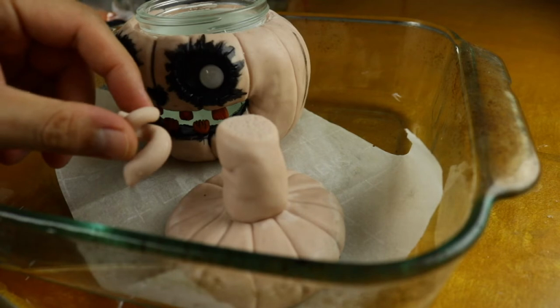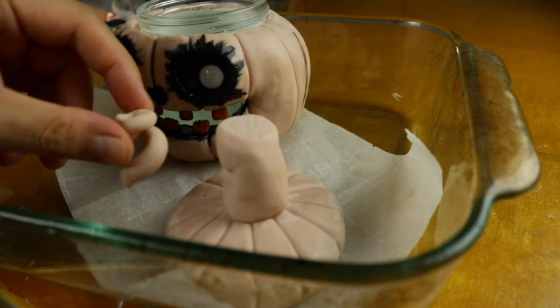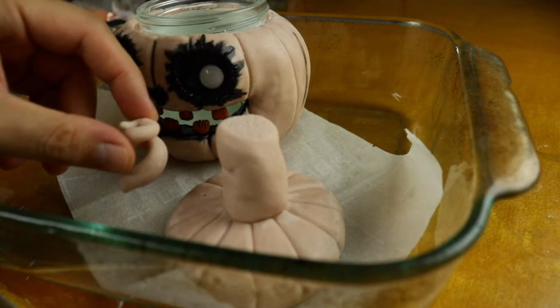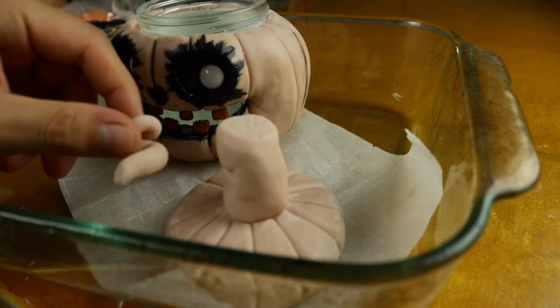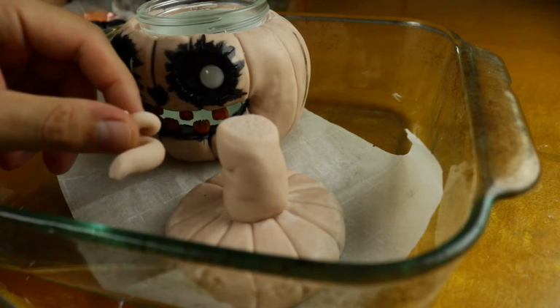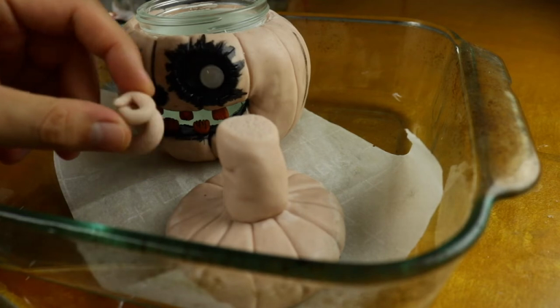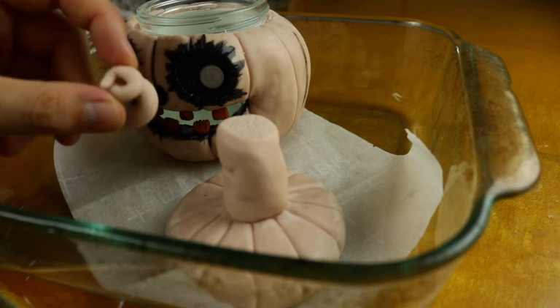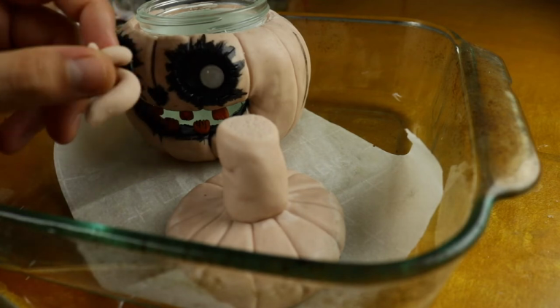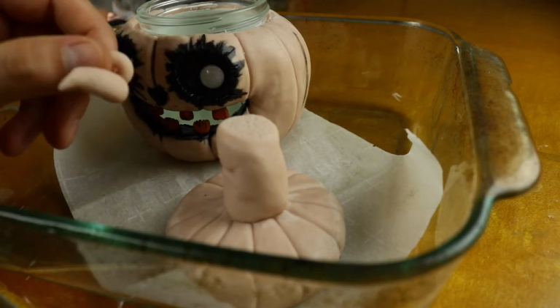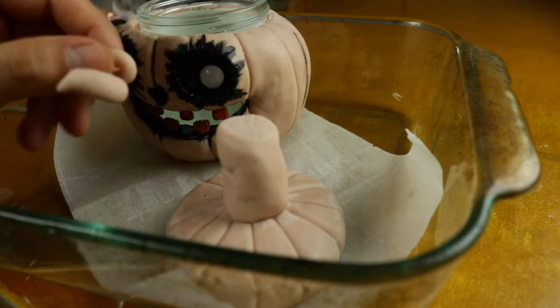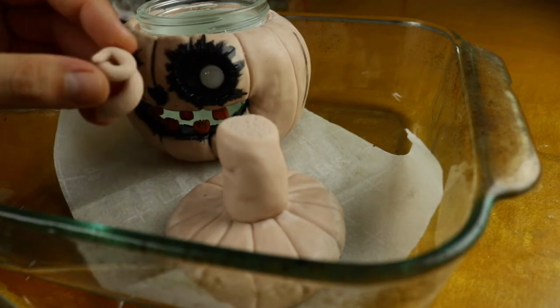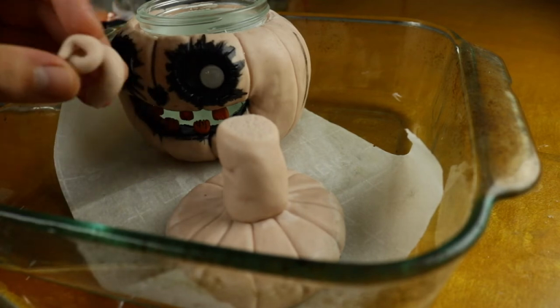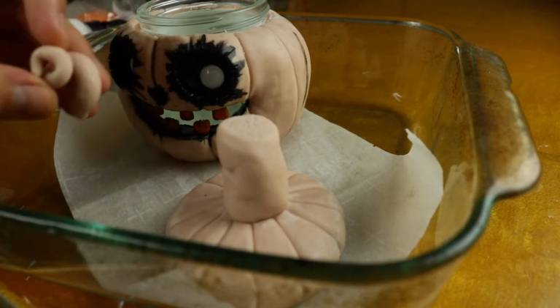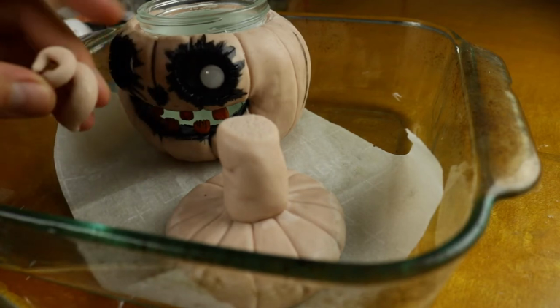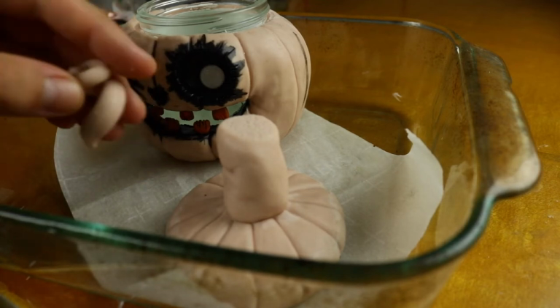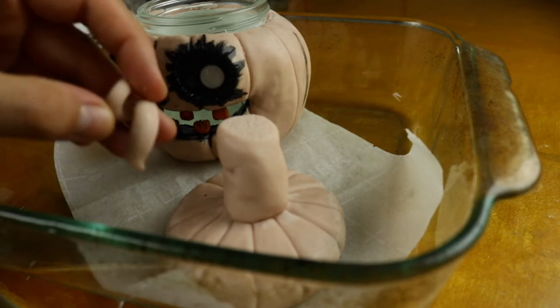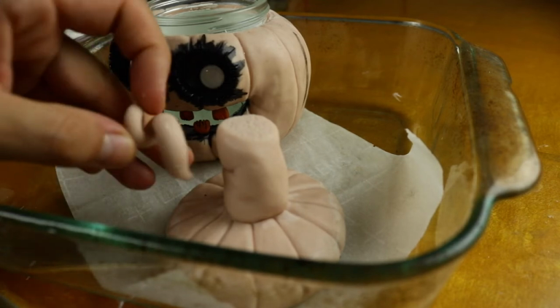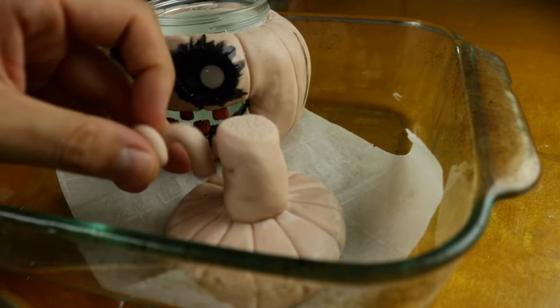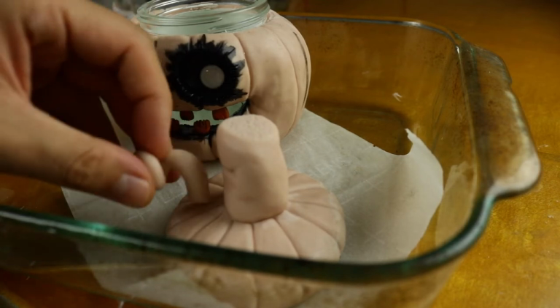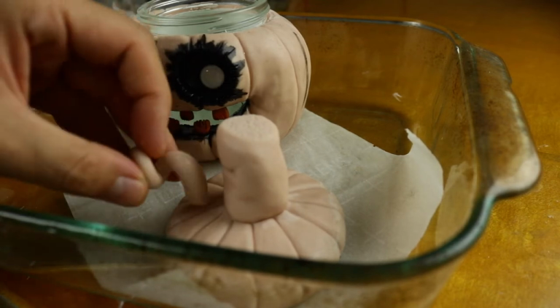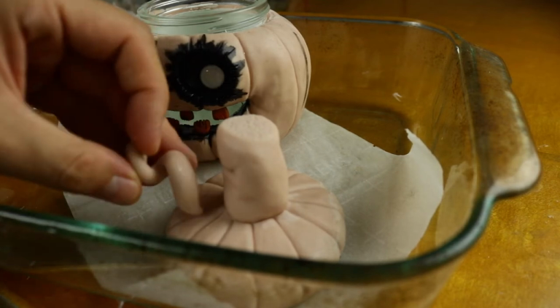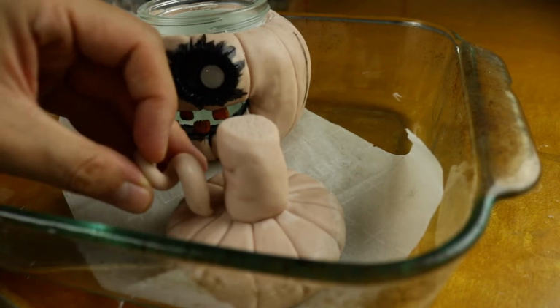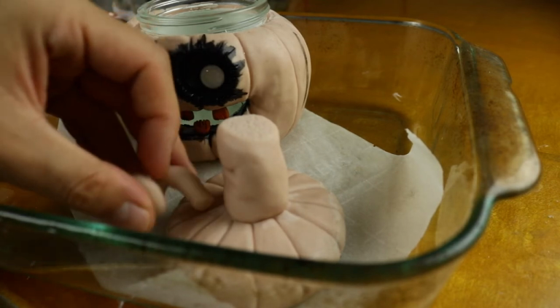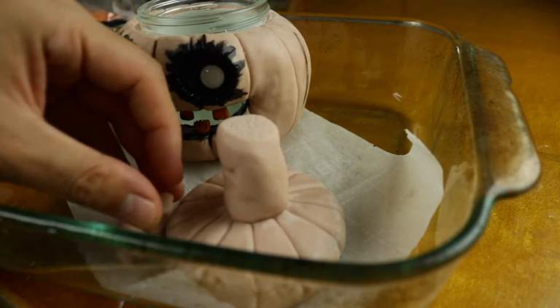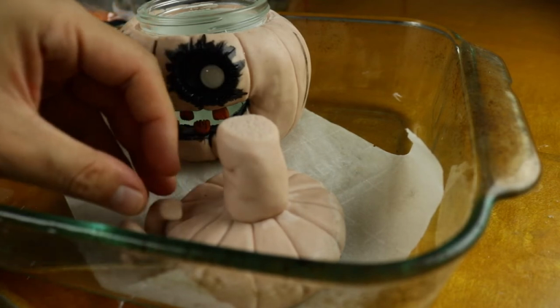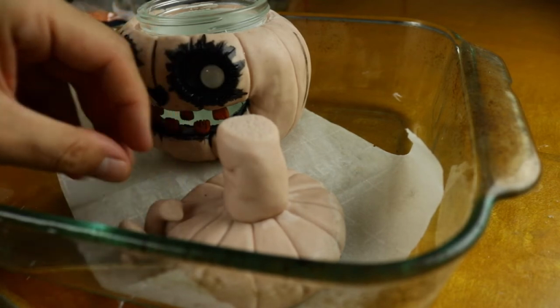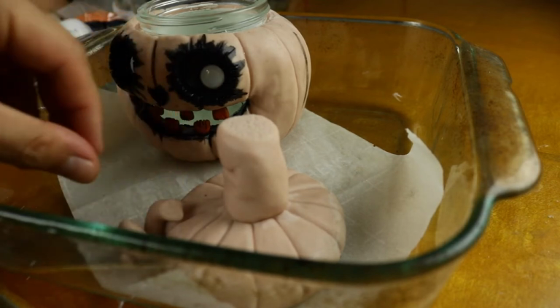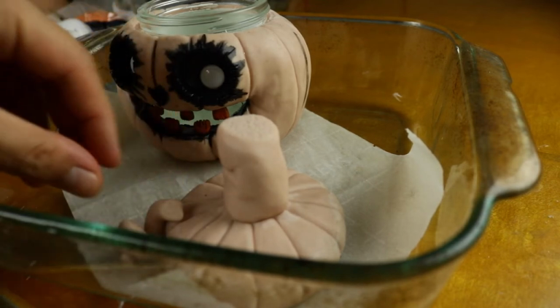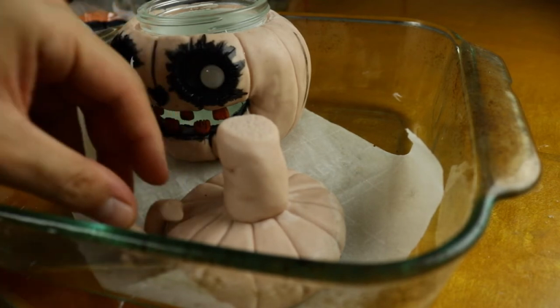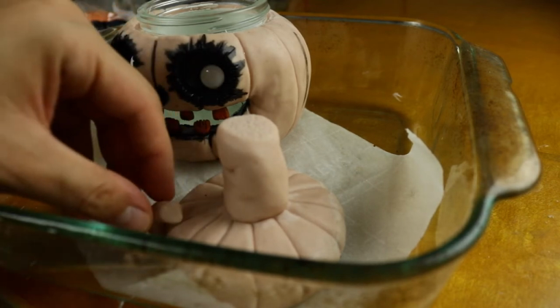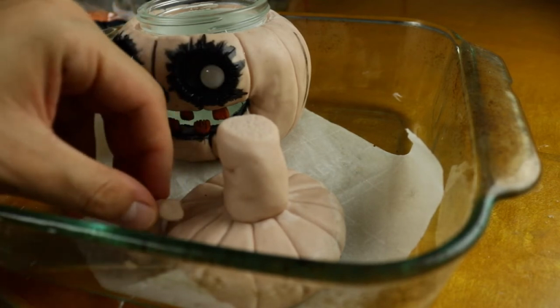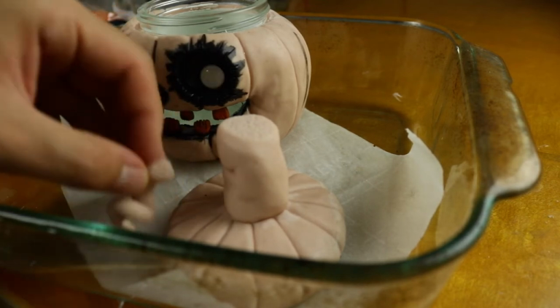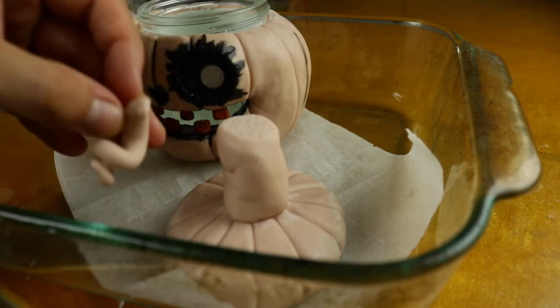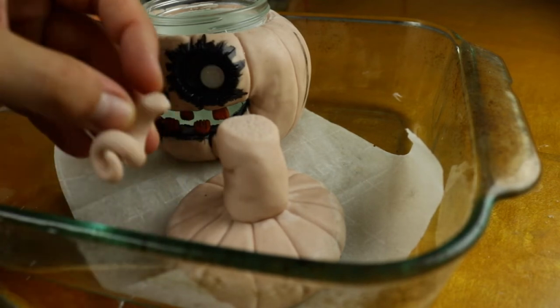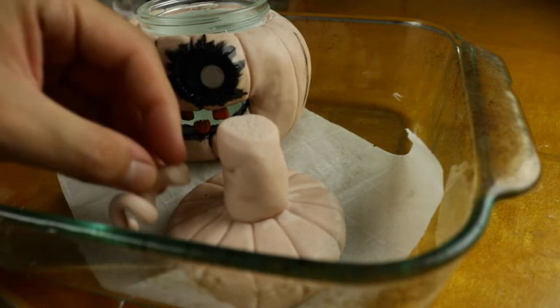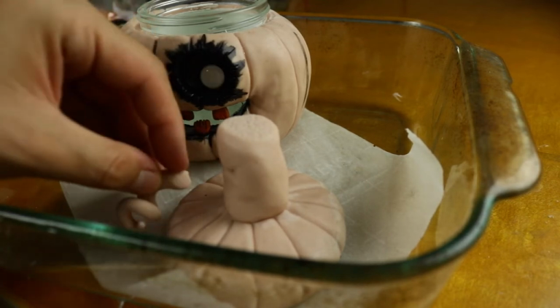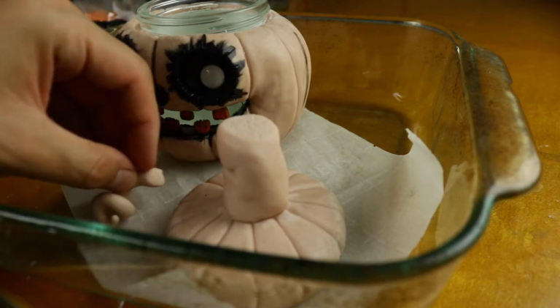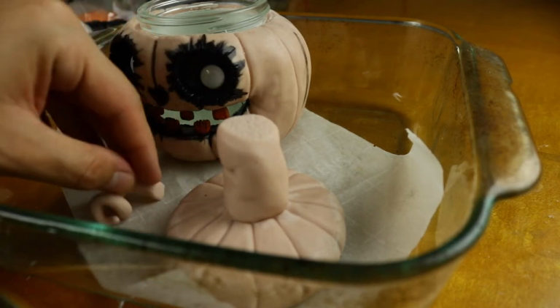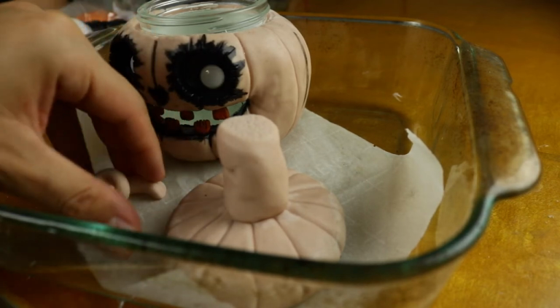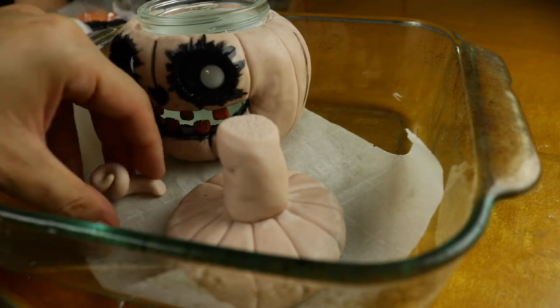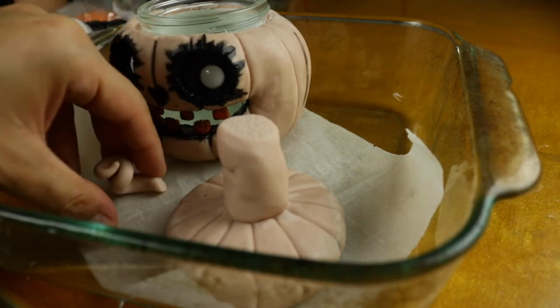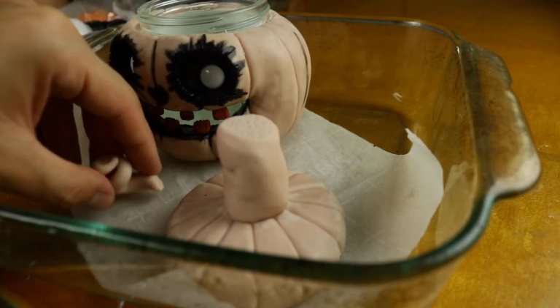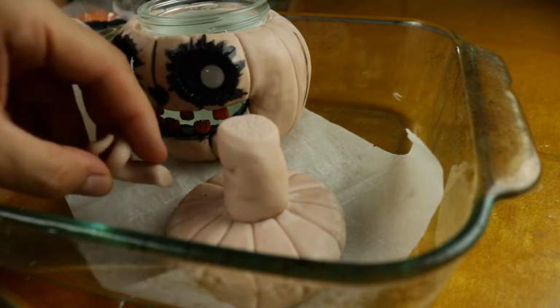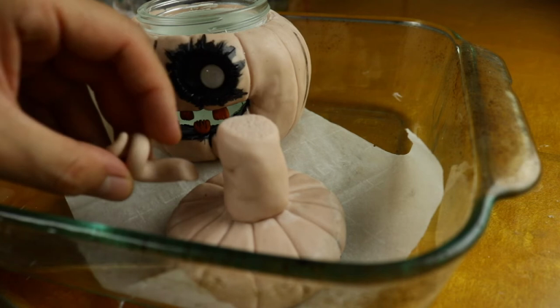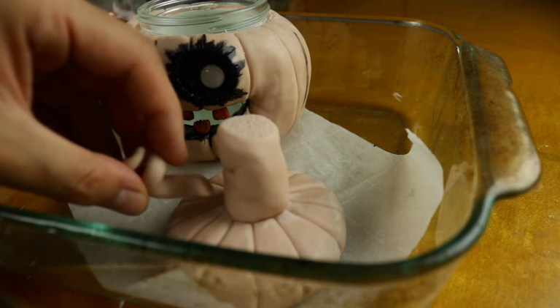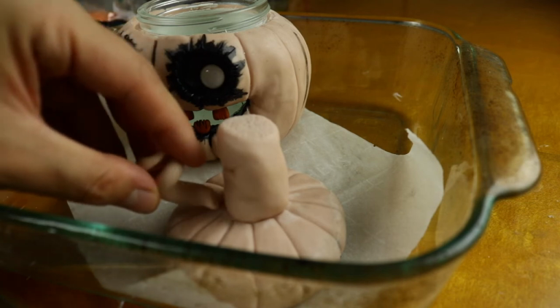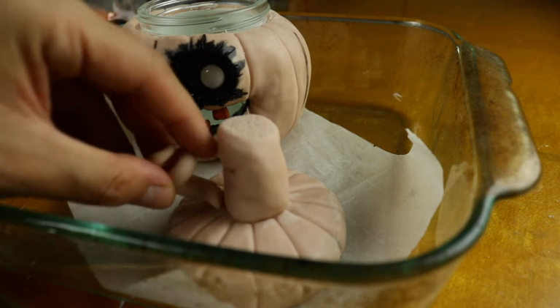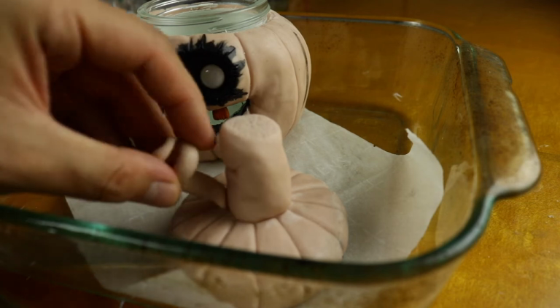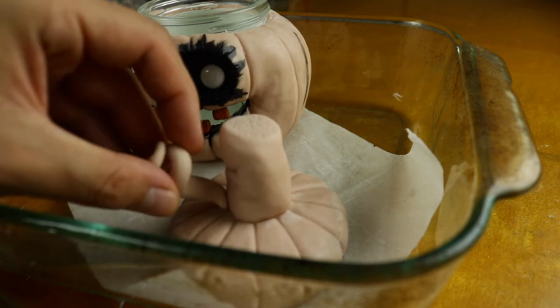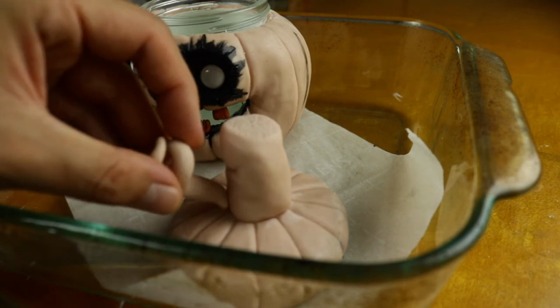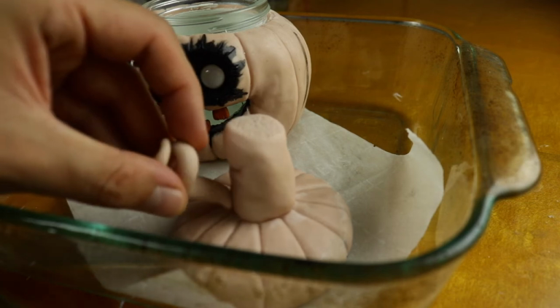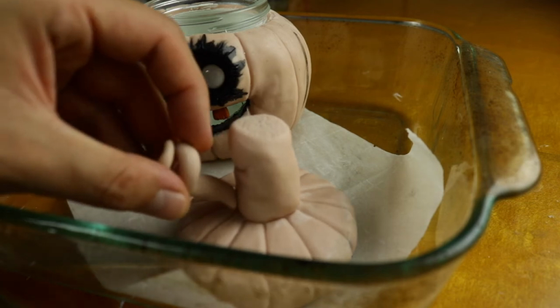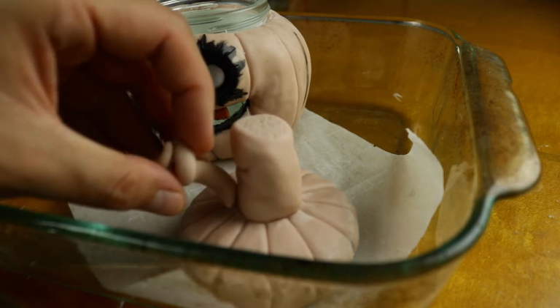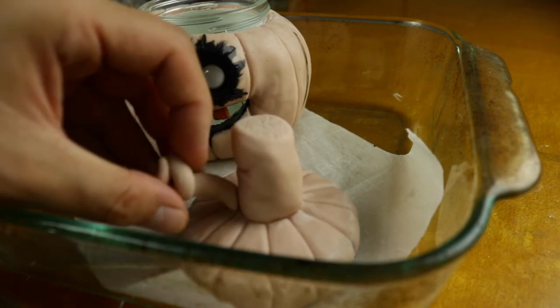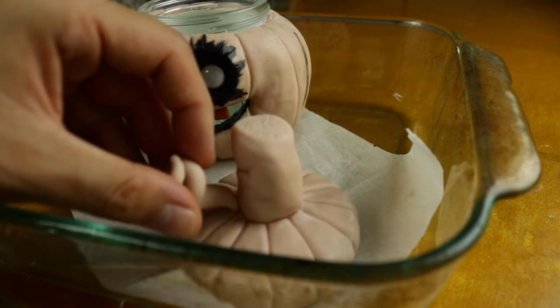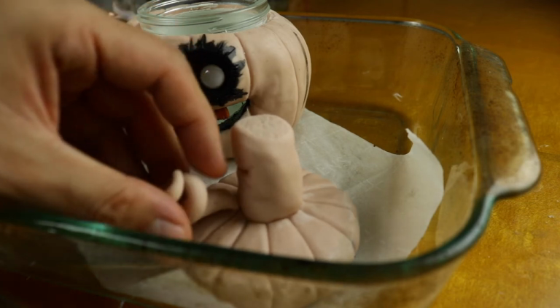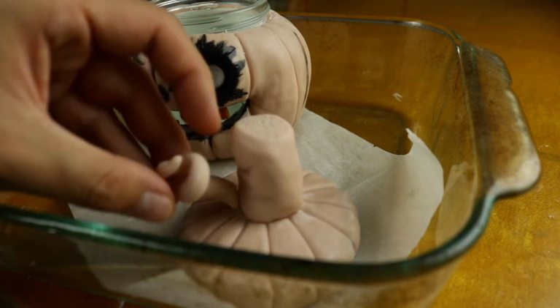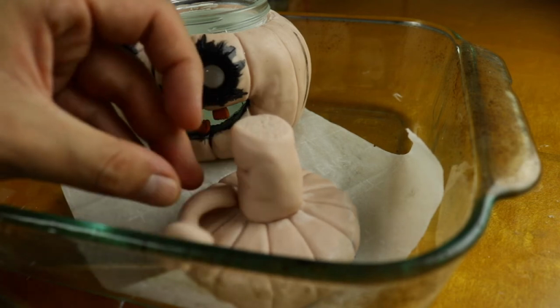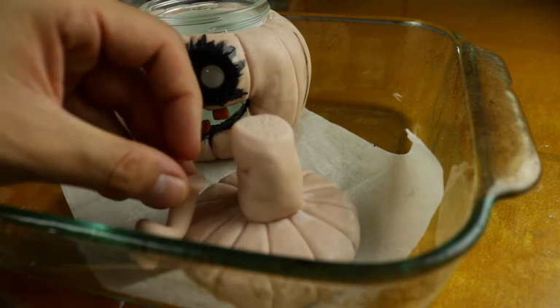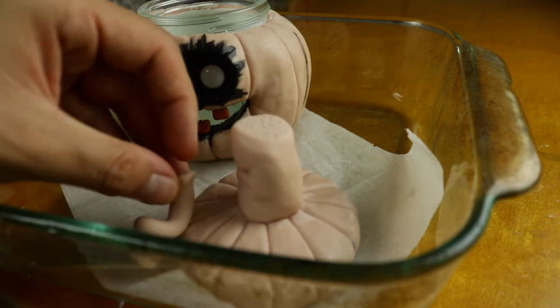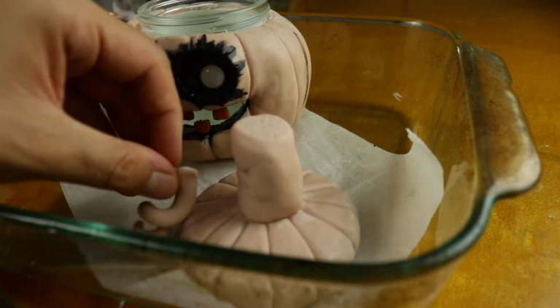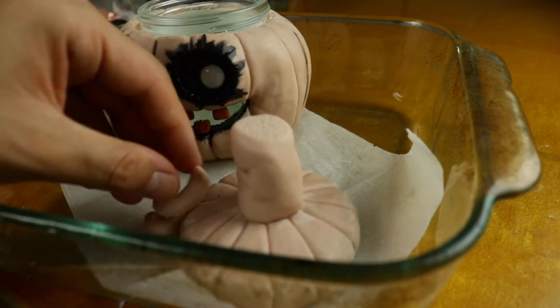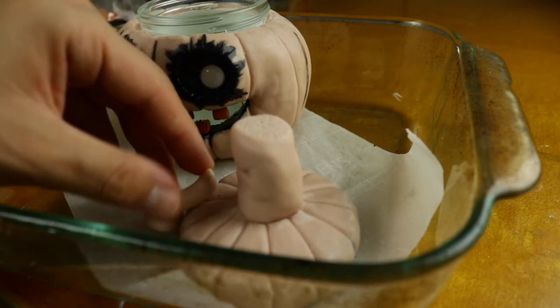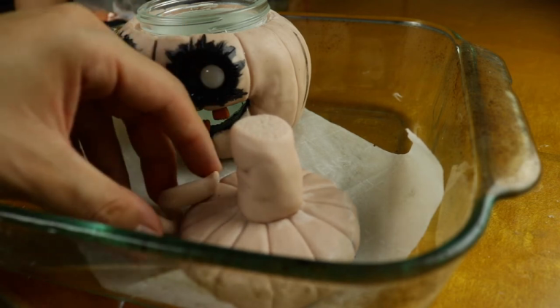Before I bake it, I'm going to go ahead and add one last touch to the pumpkin — just going to add this little vine.